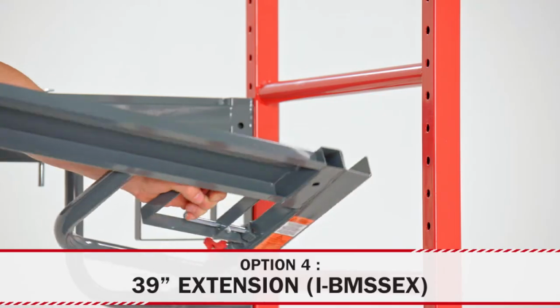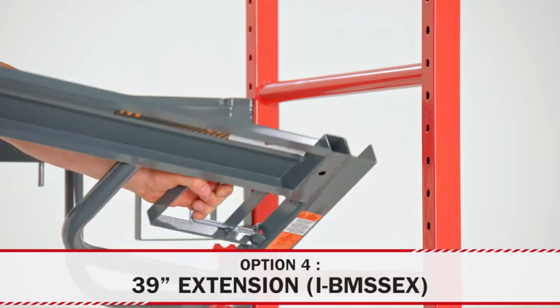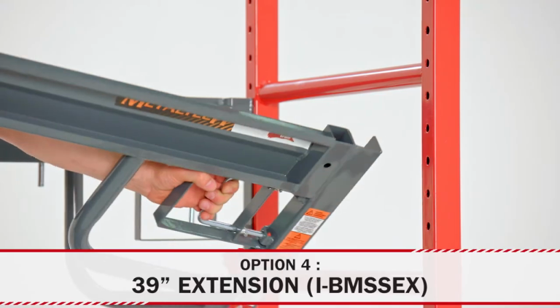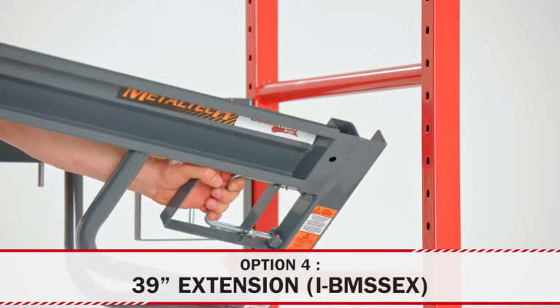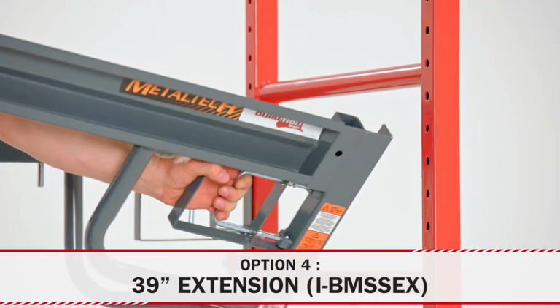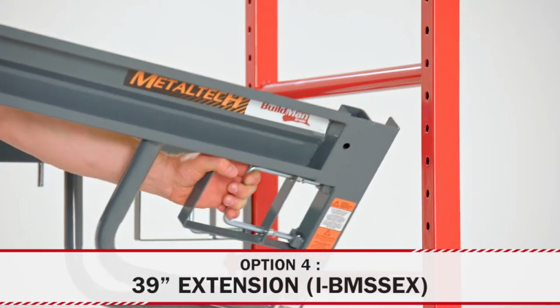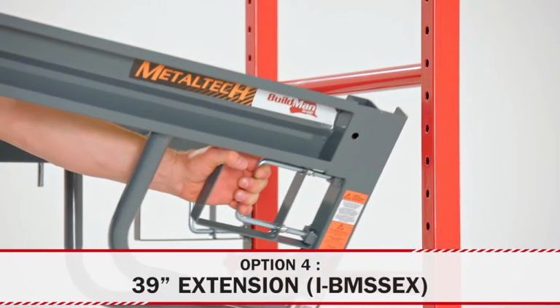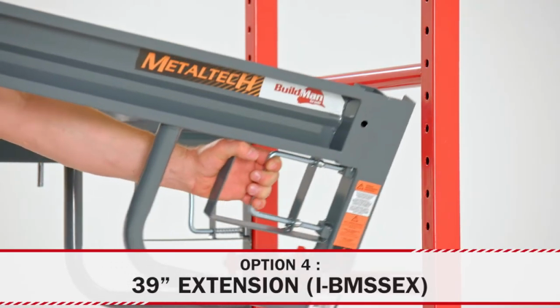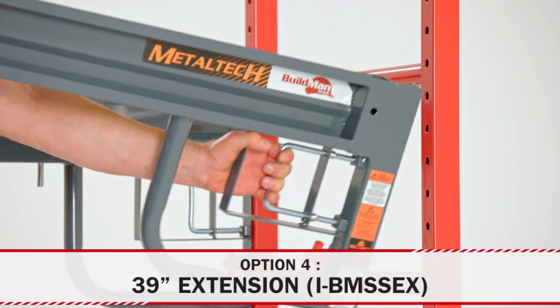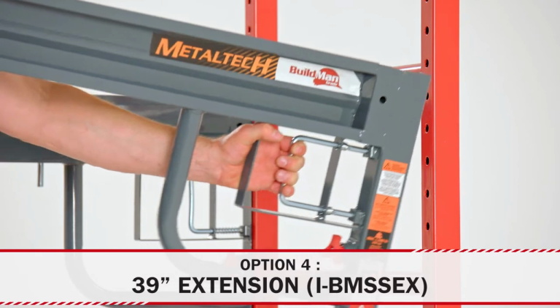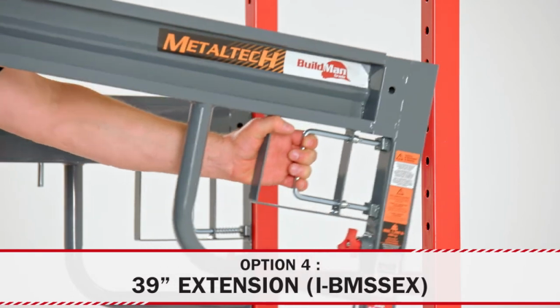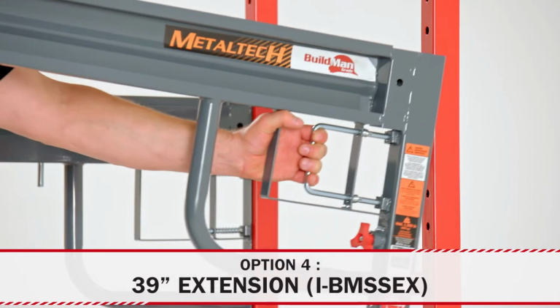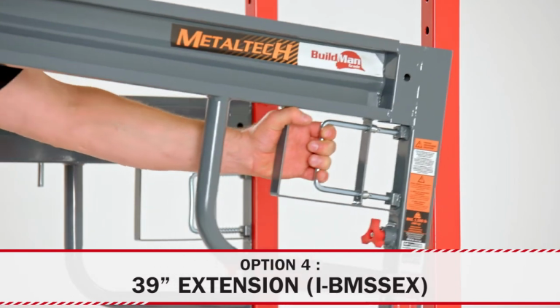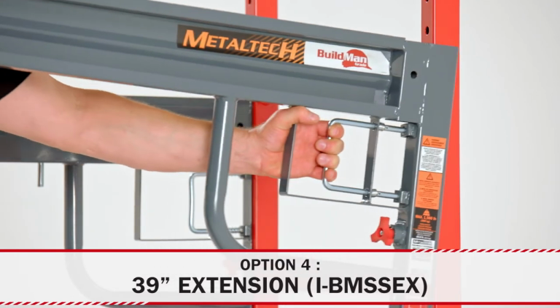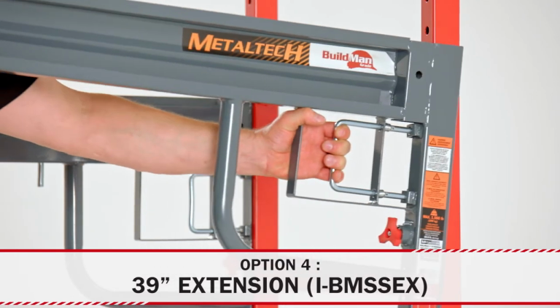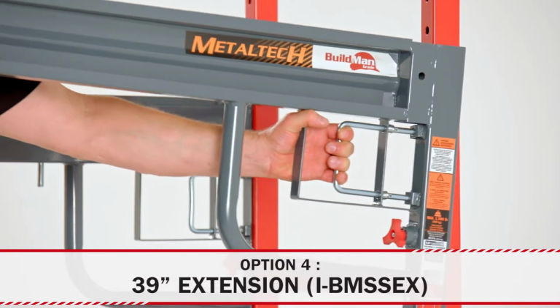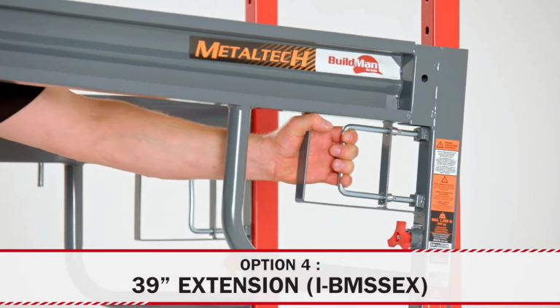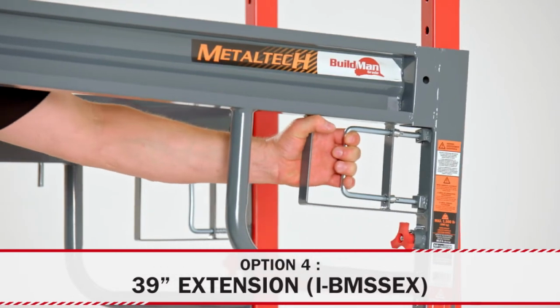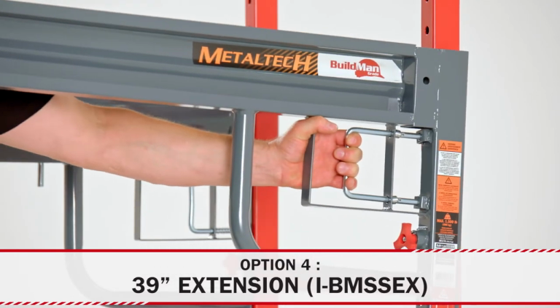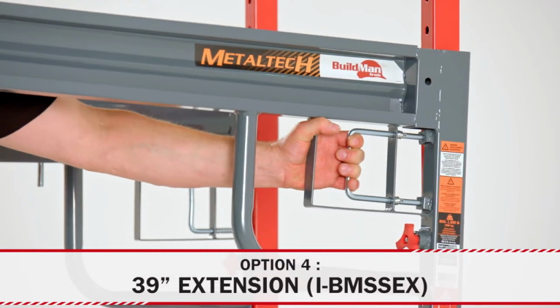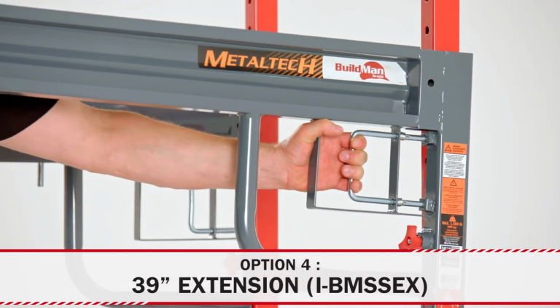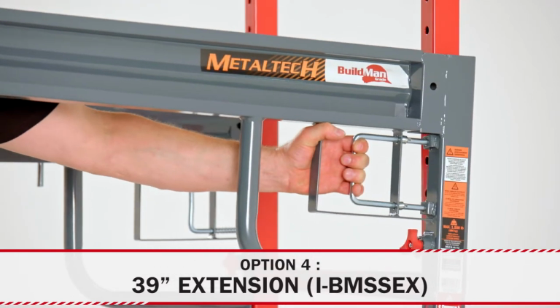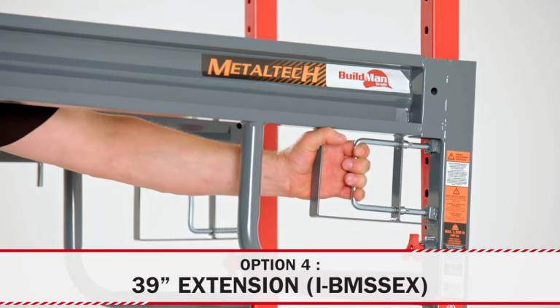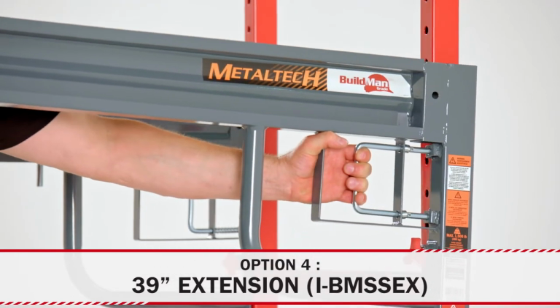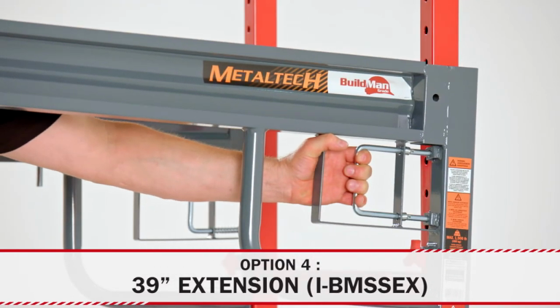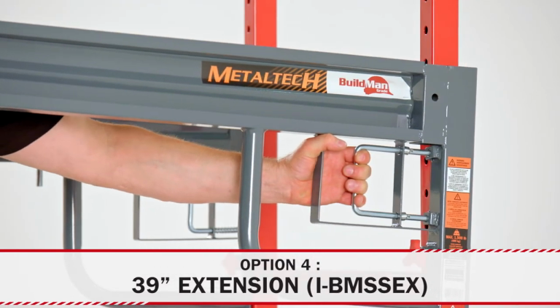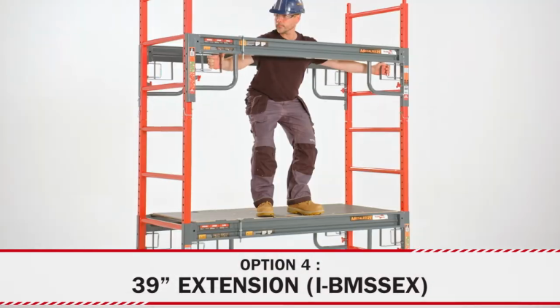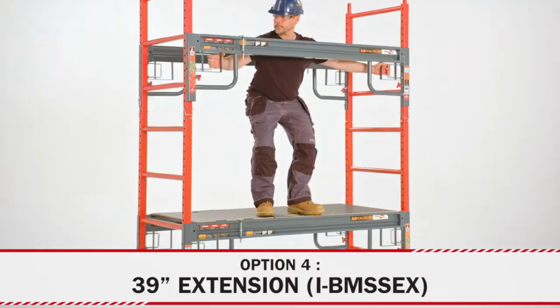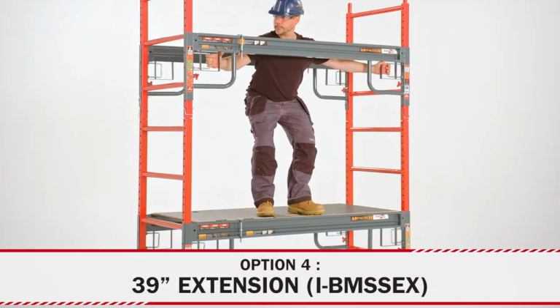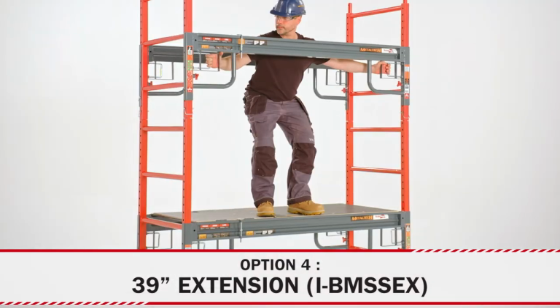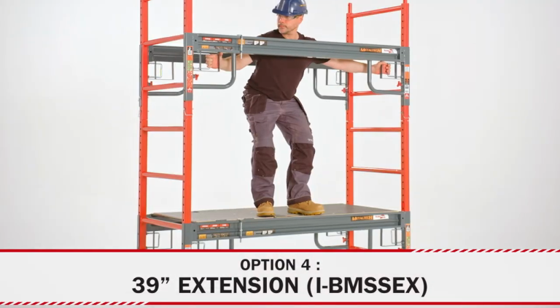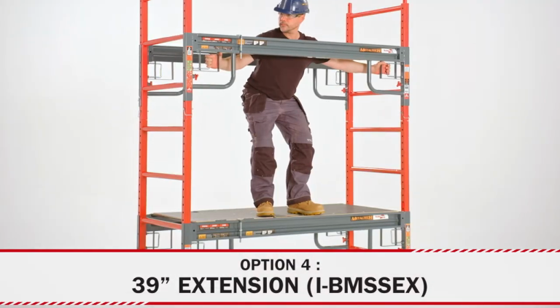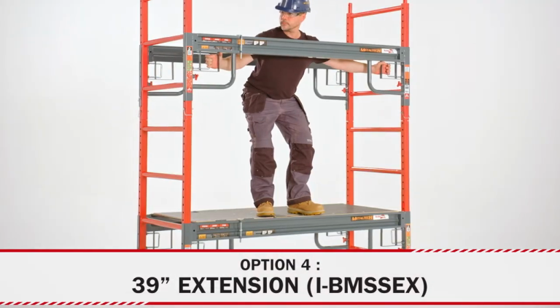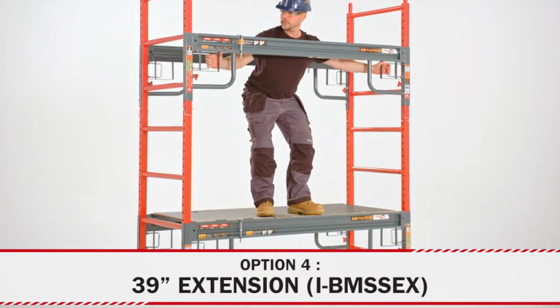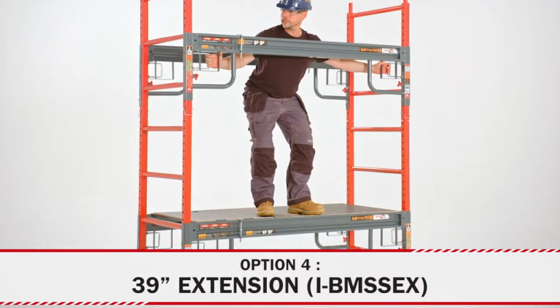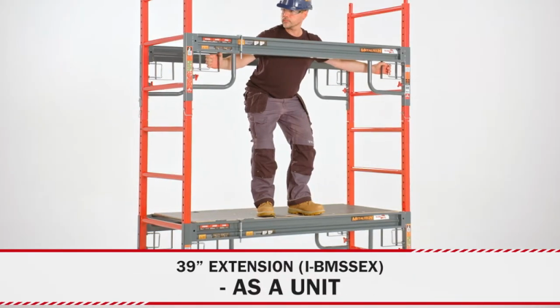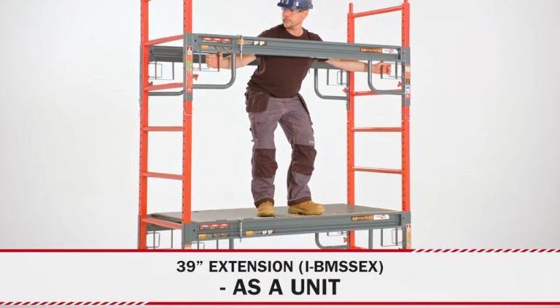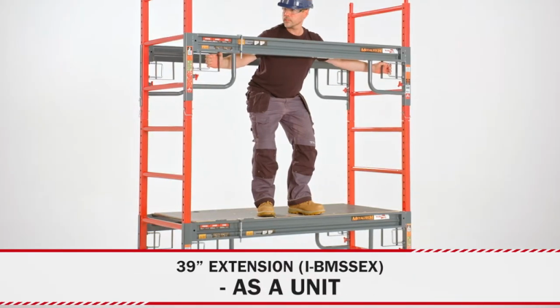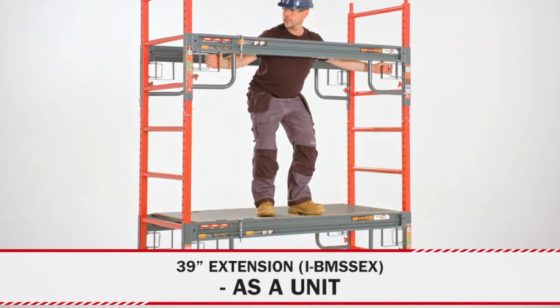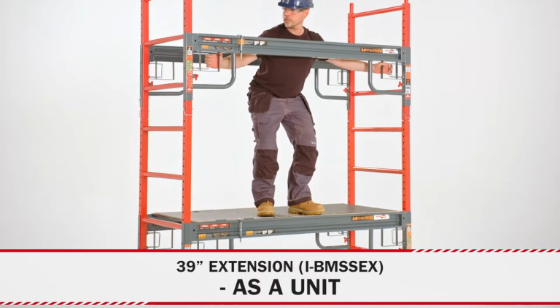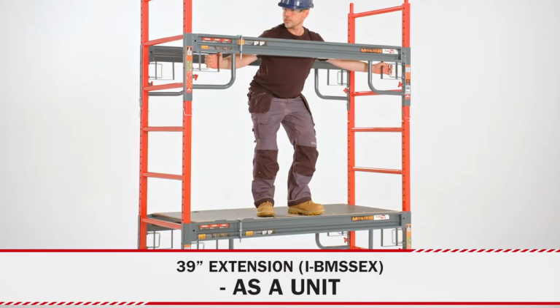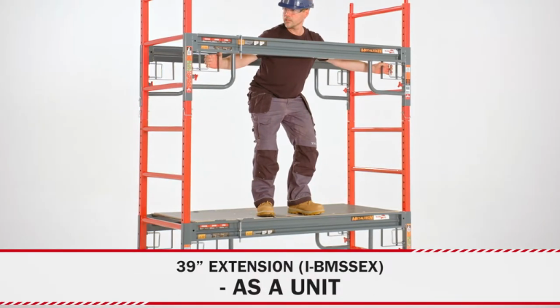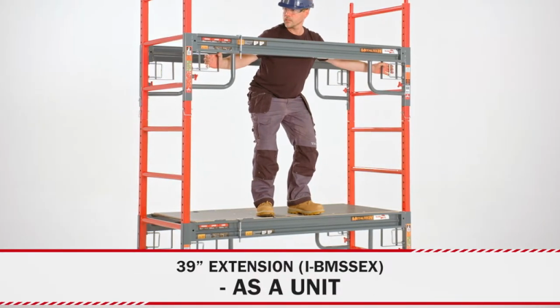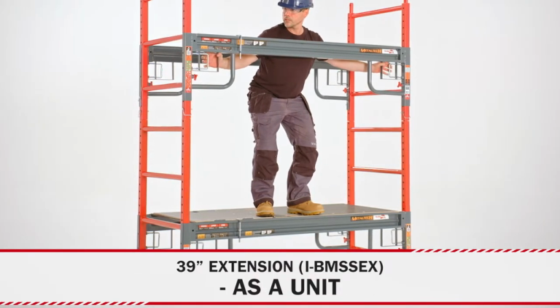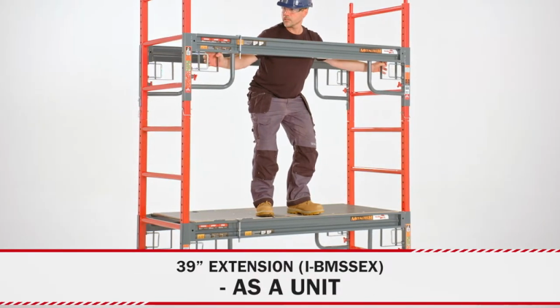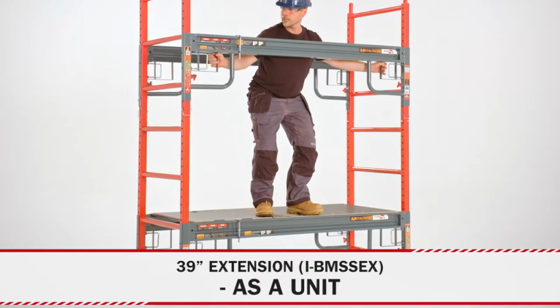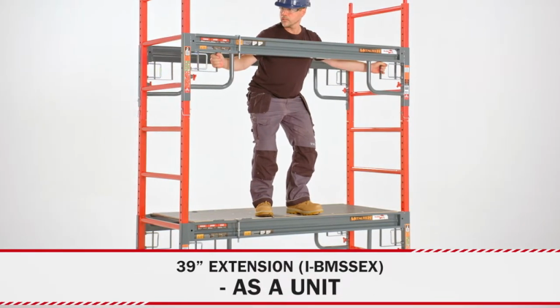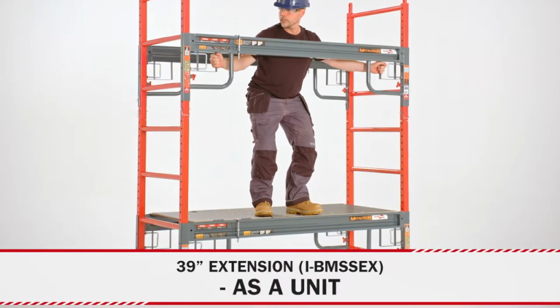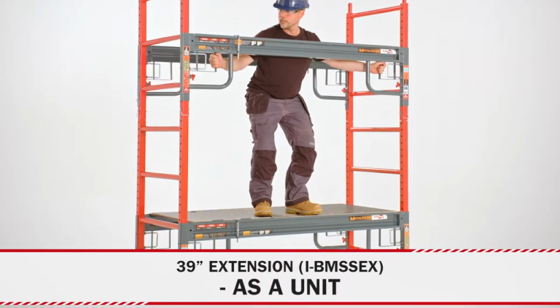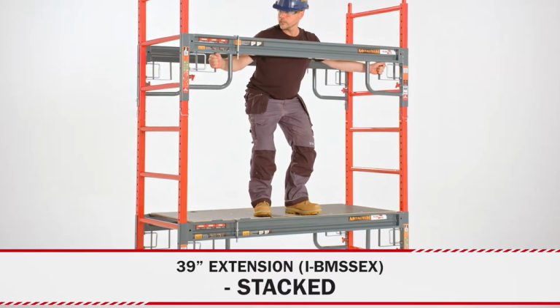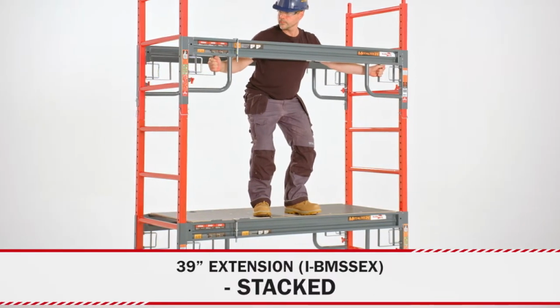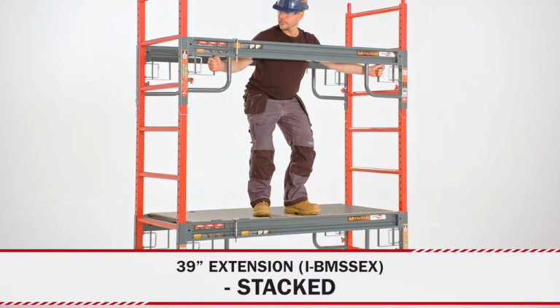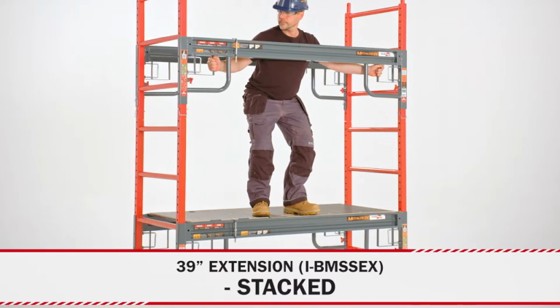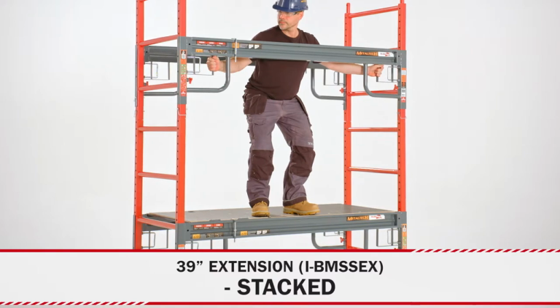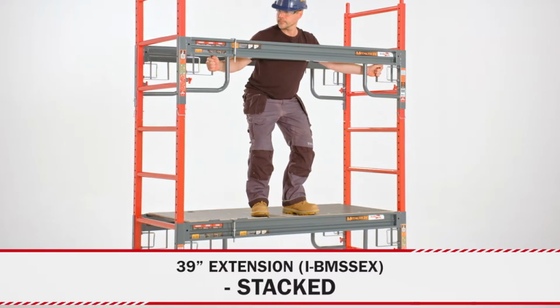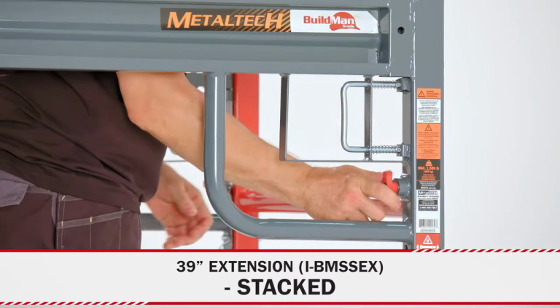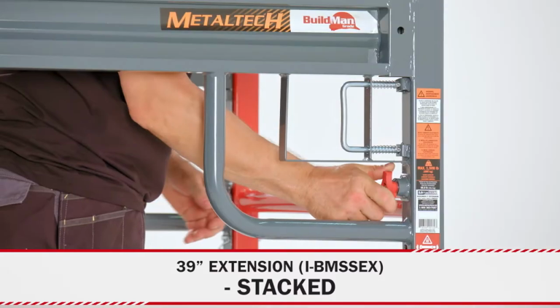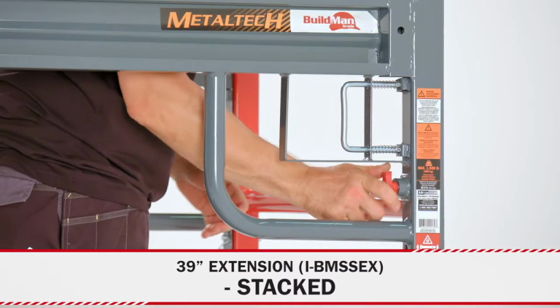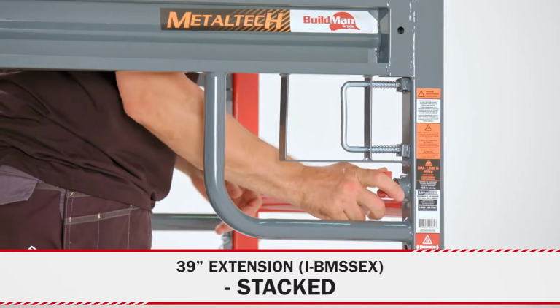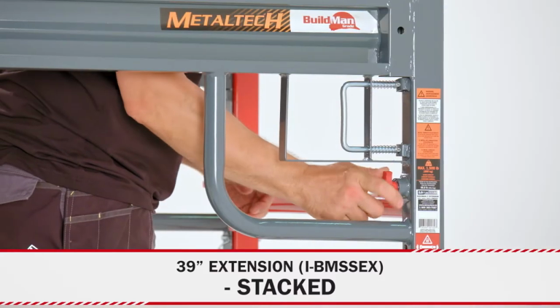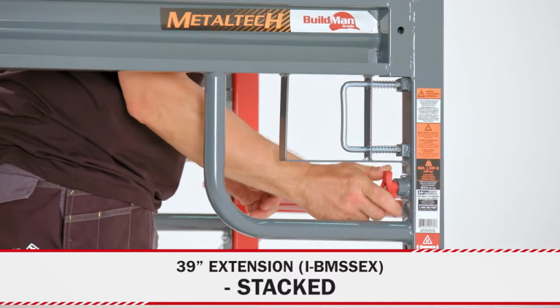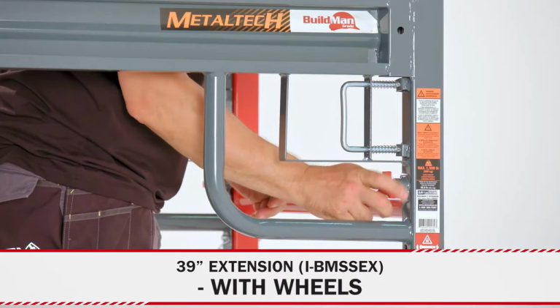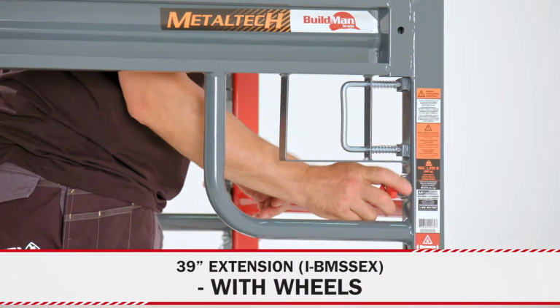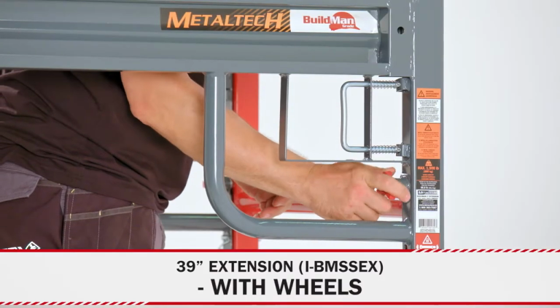If you need to reach higher still, add the 39-inch extension. It can be used alone, stacked, or with wheels.